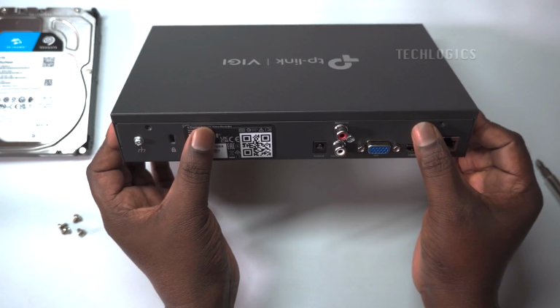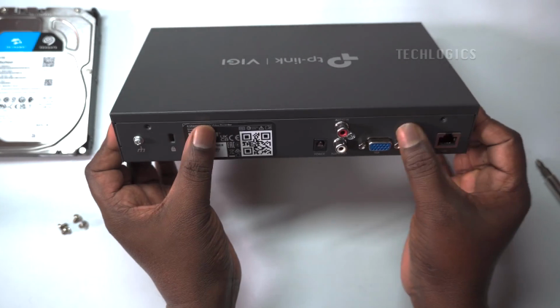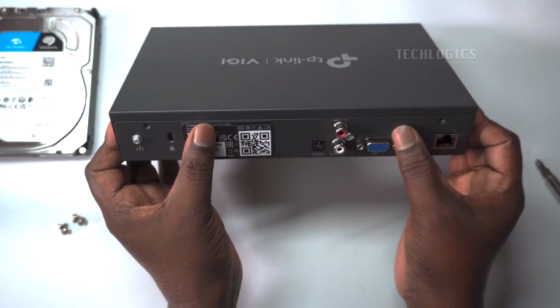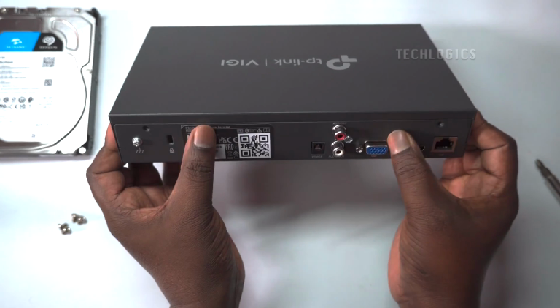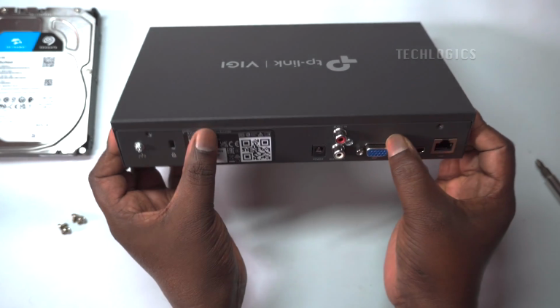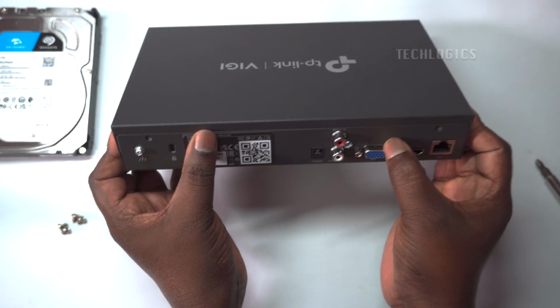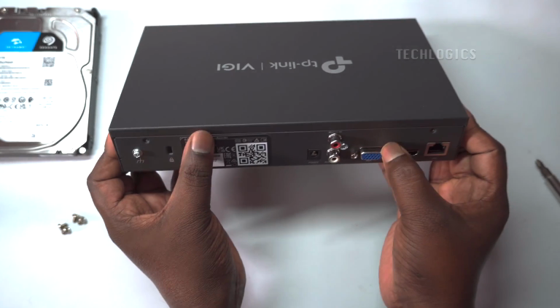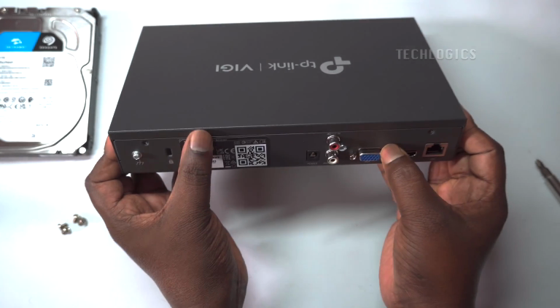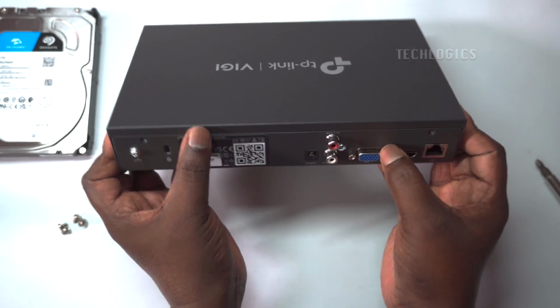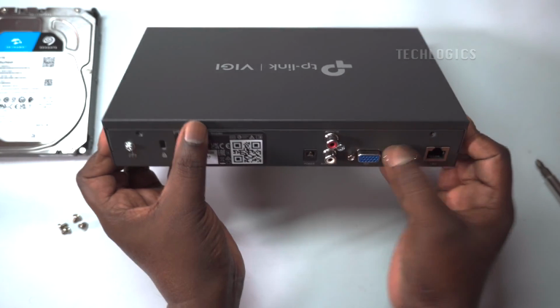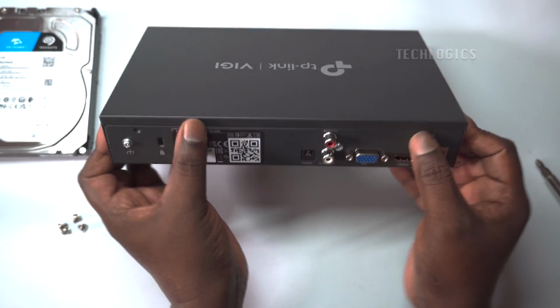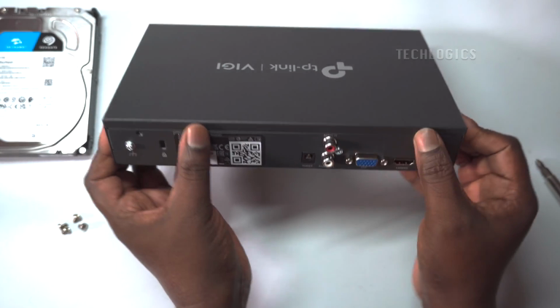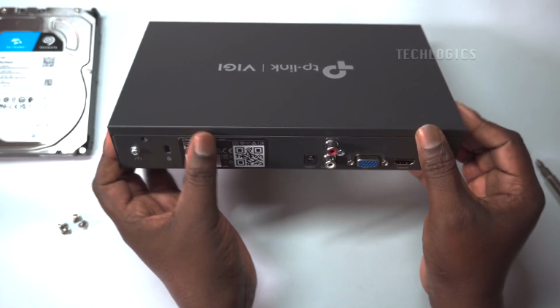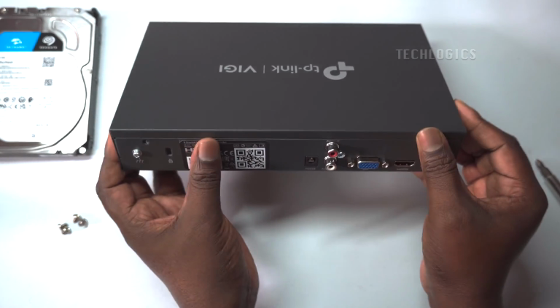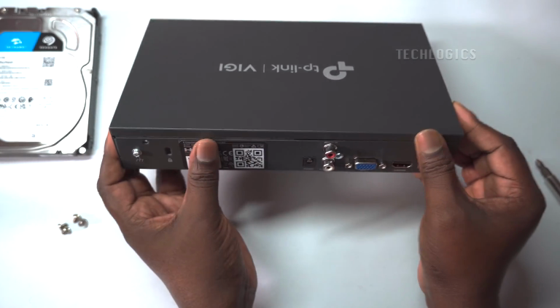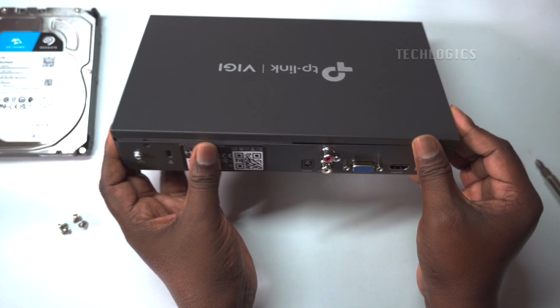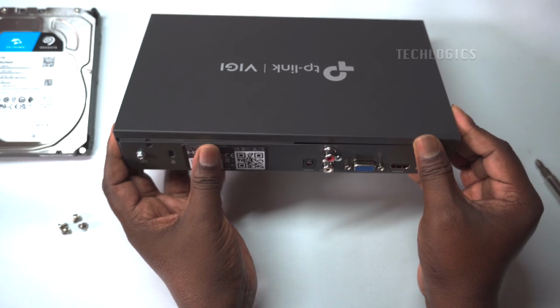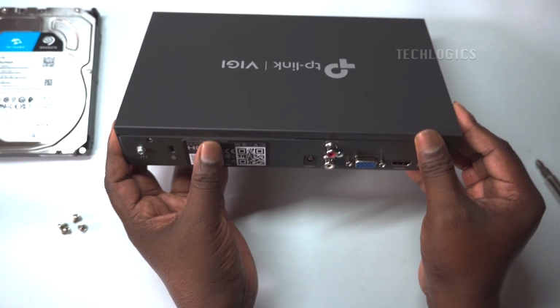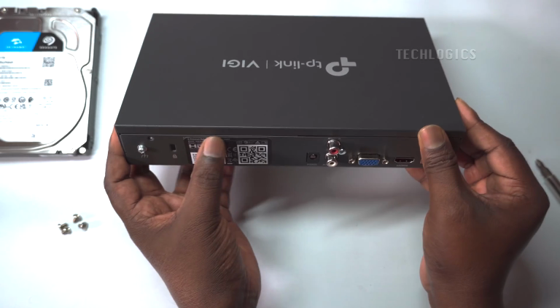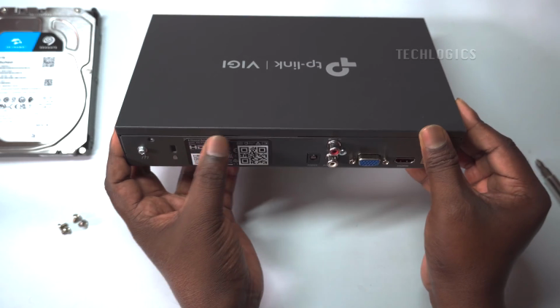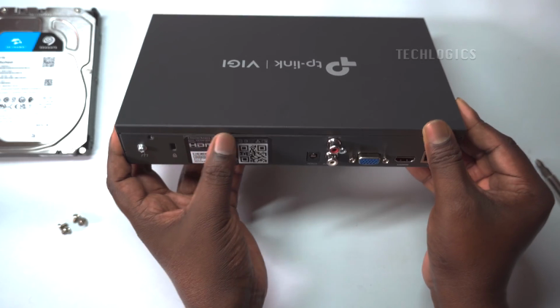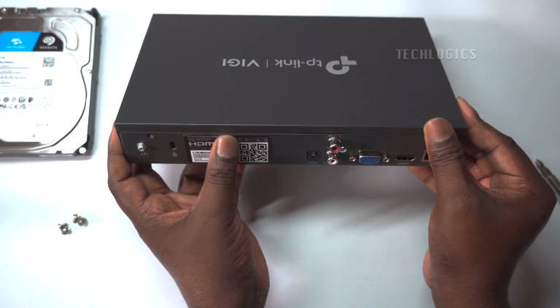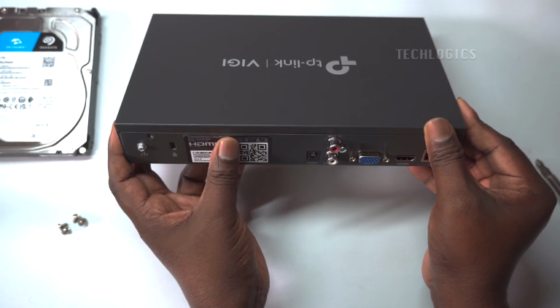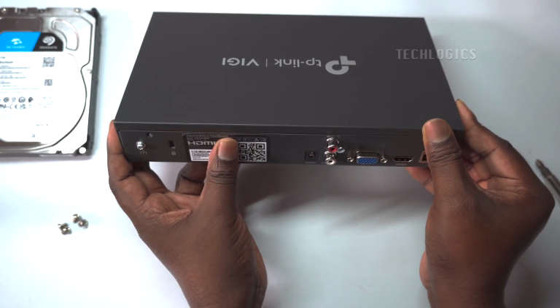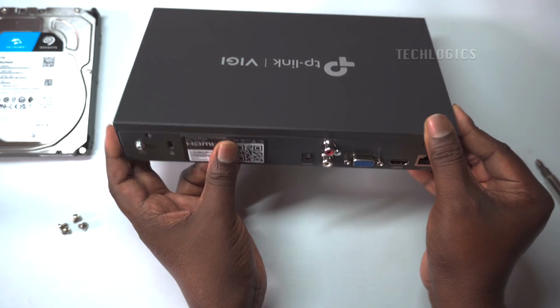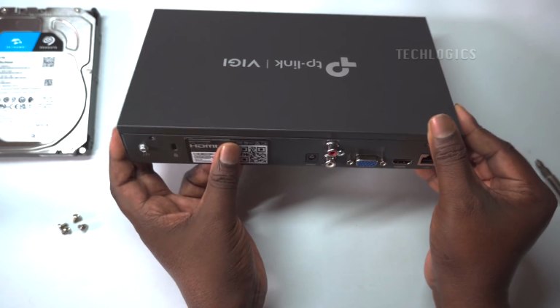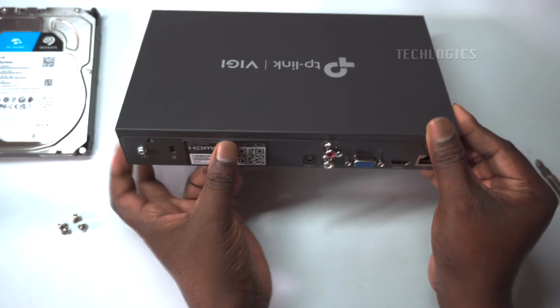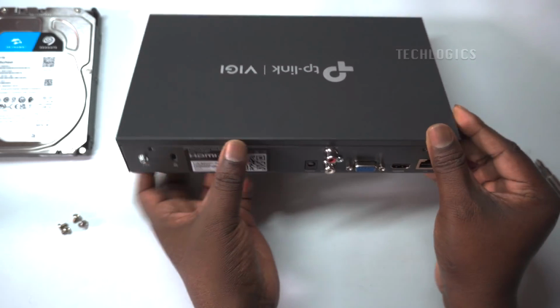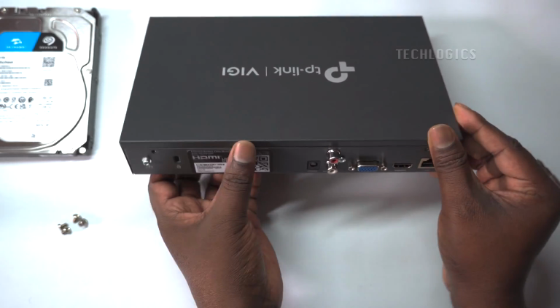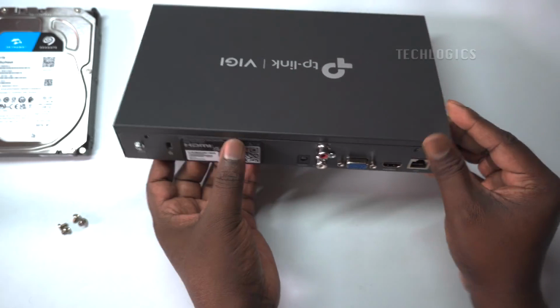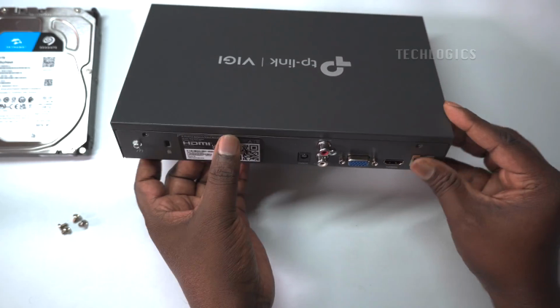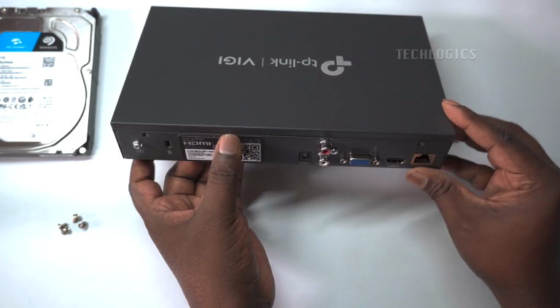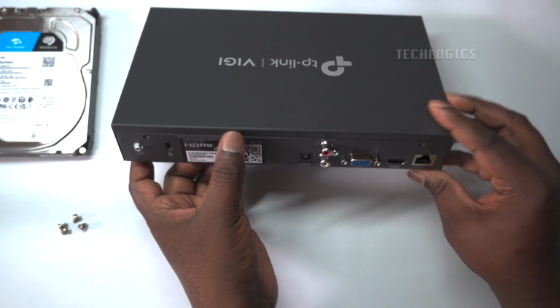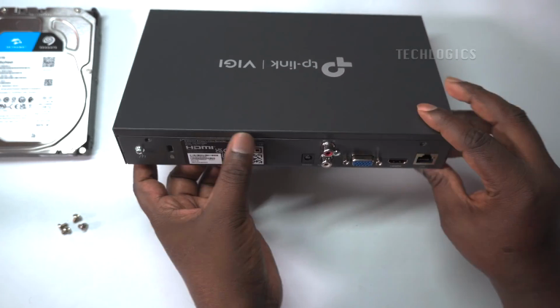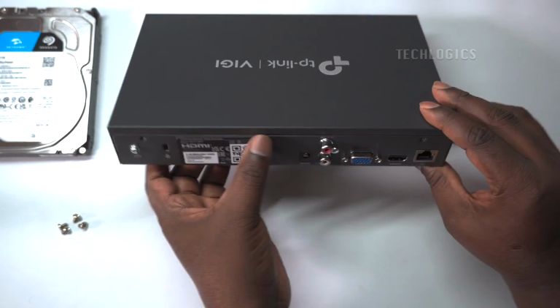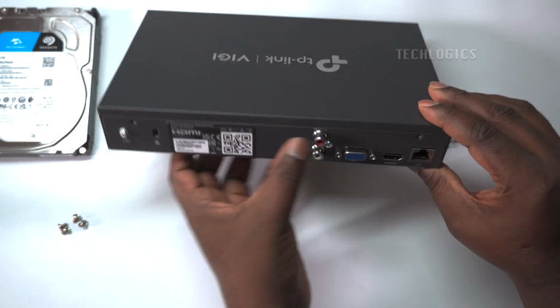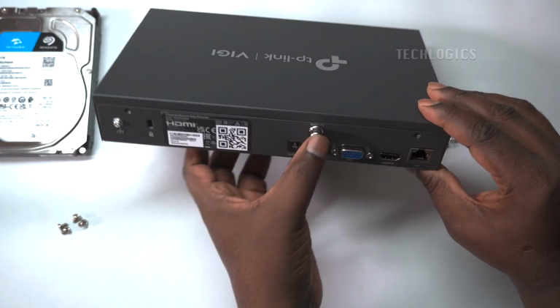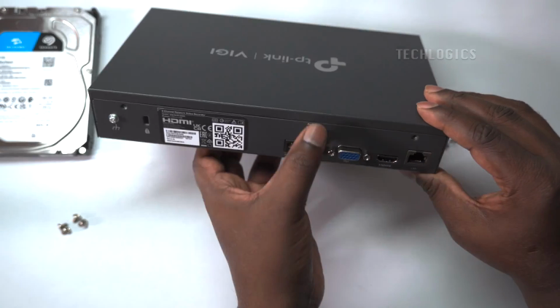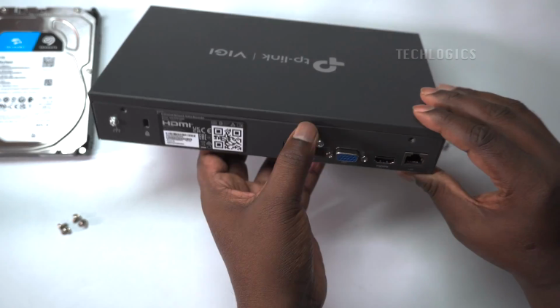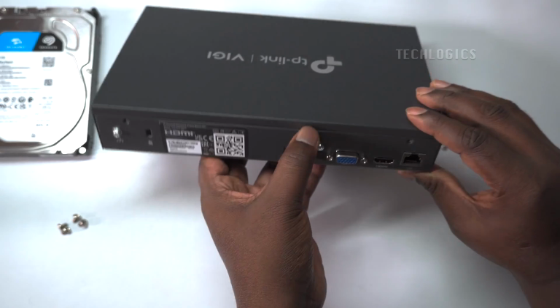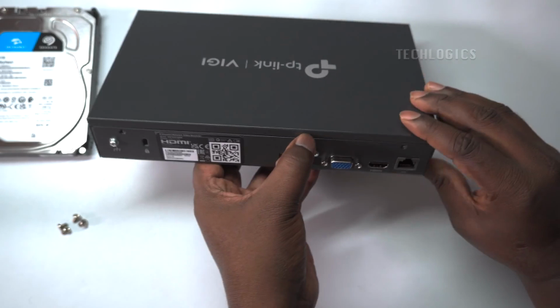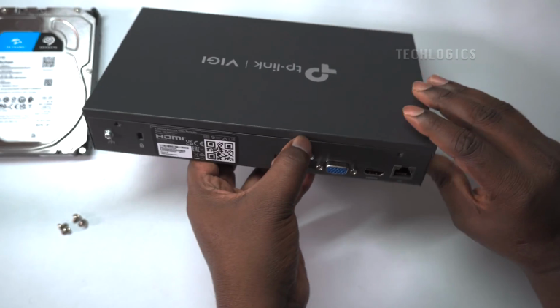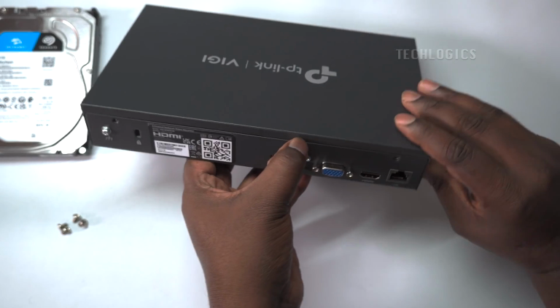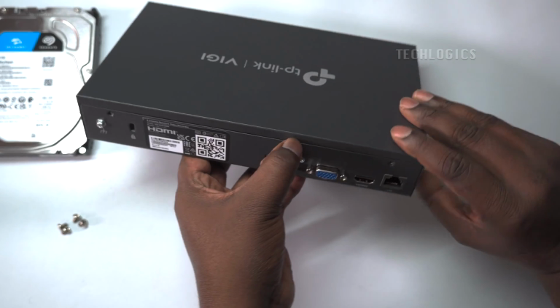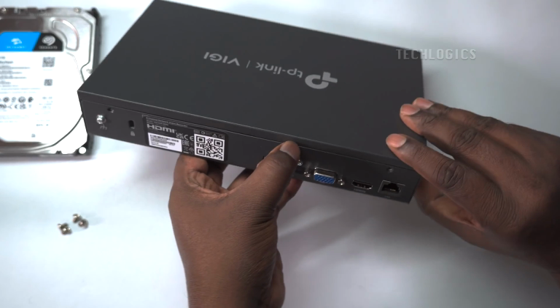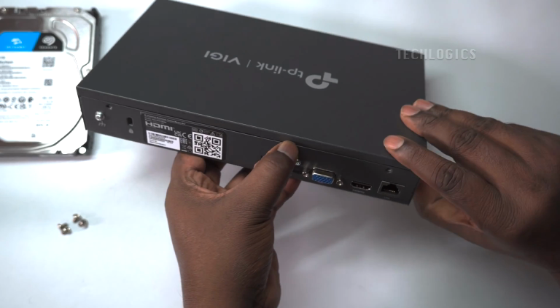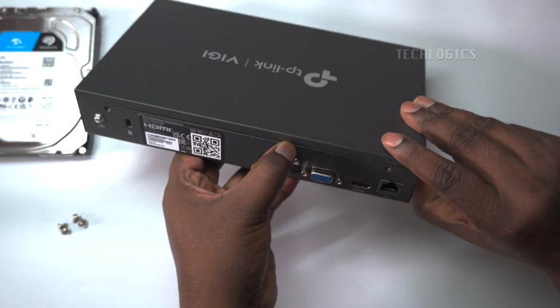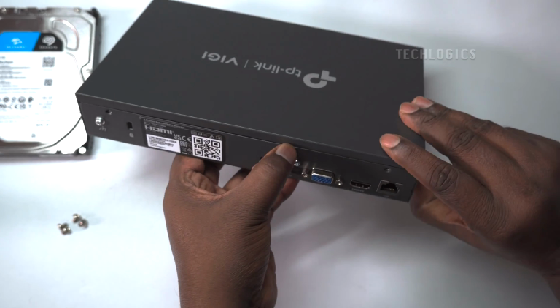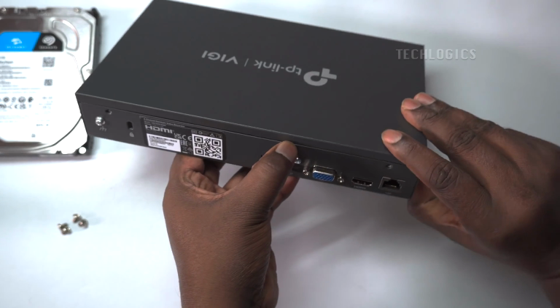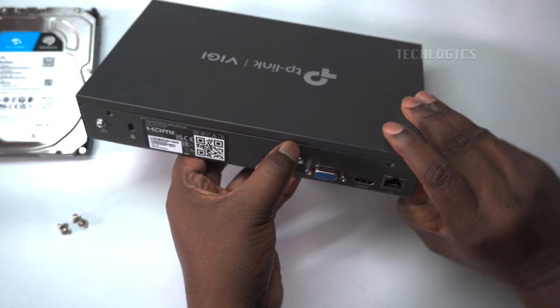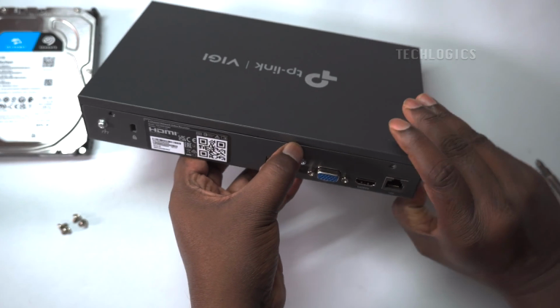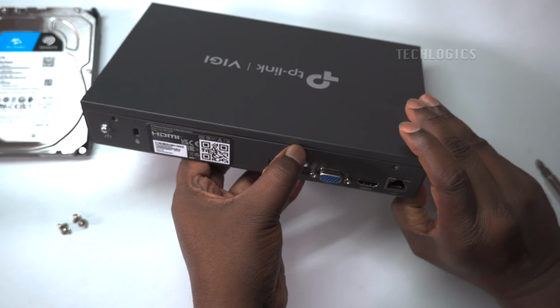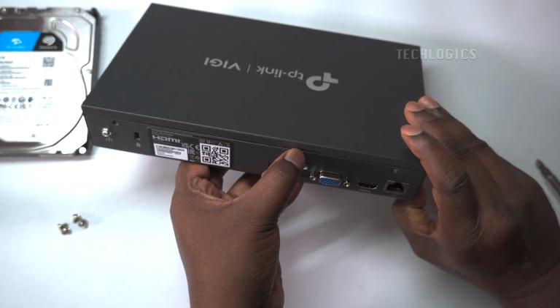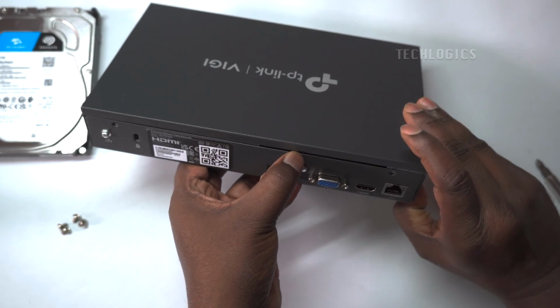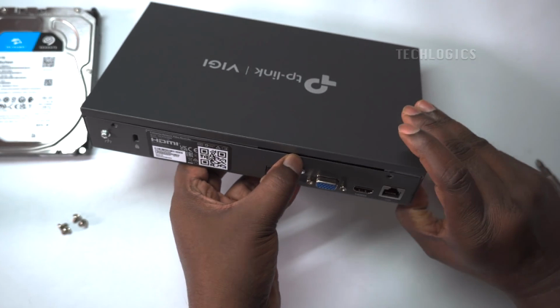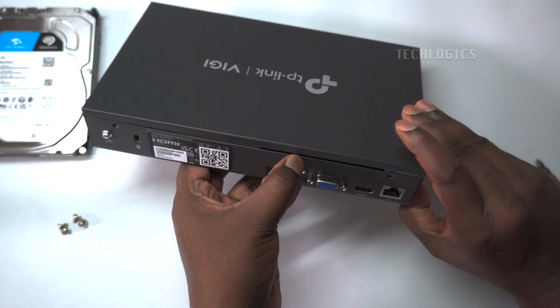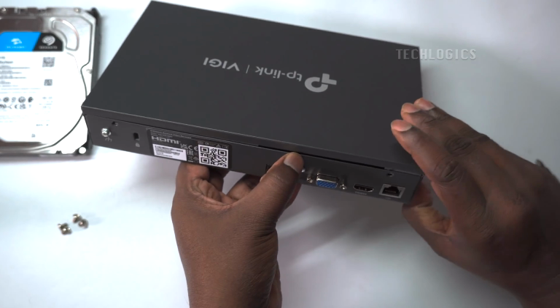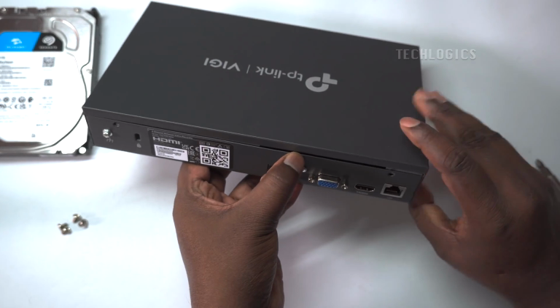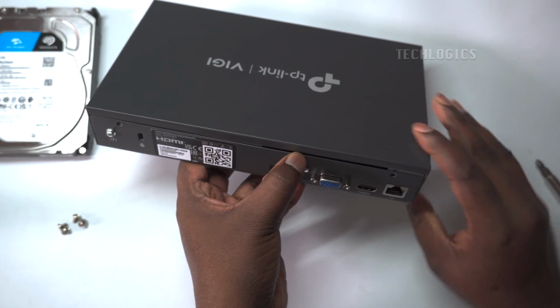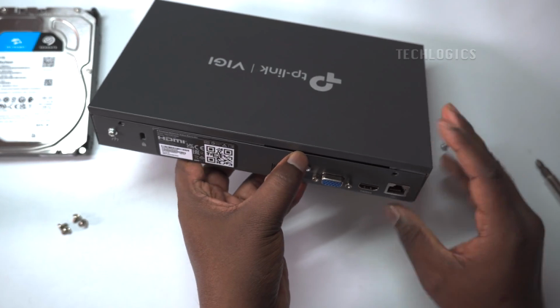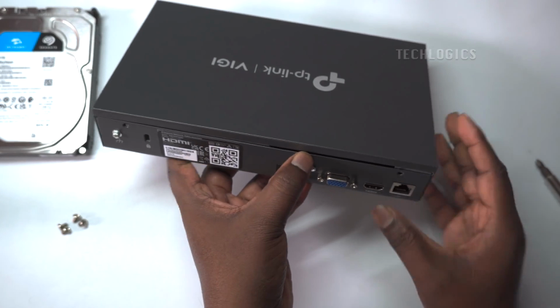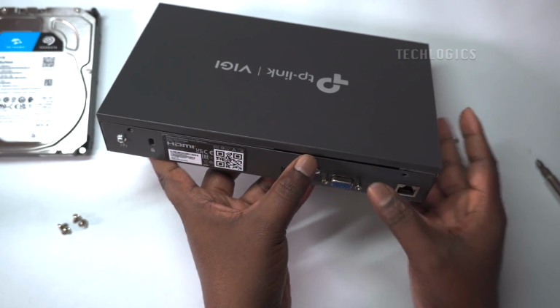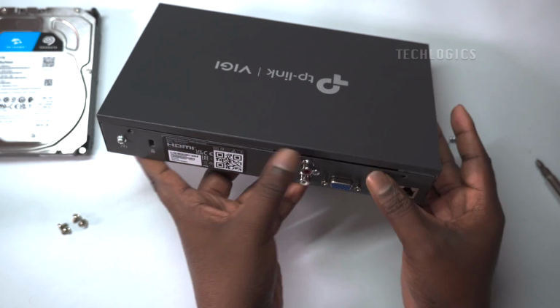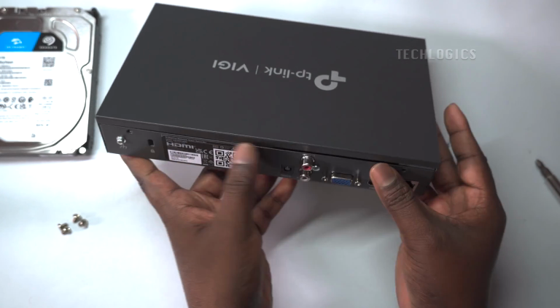Gently push the top panel to remove it from the main body.